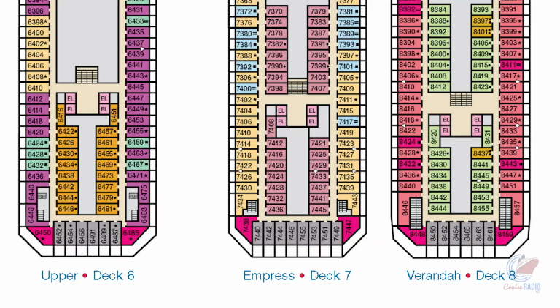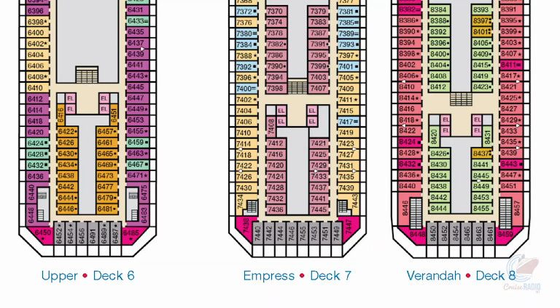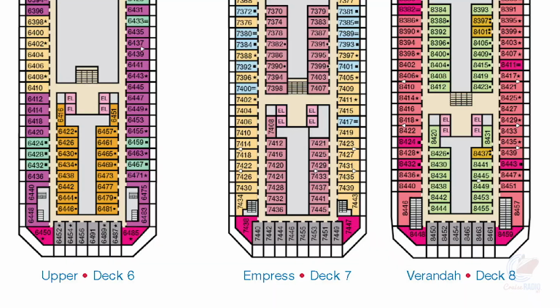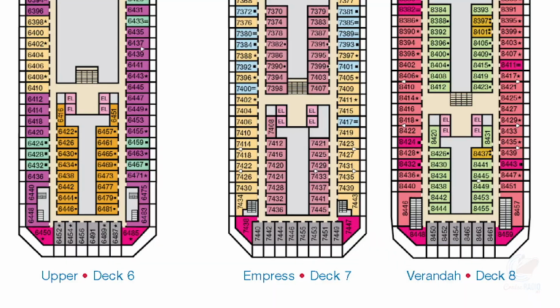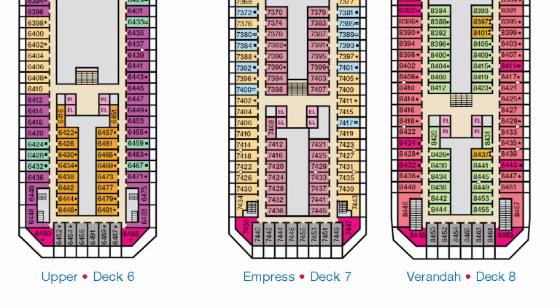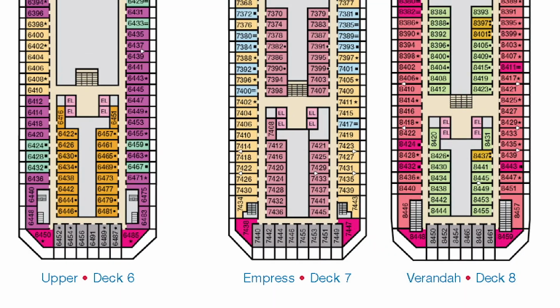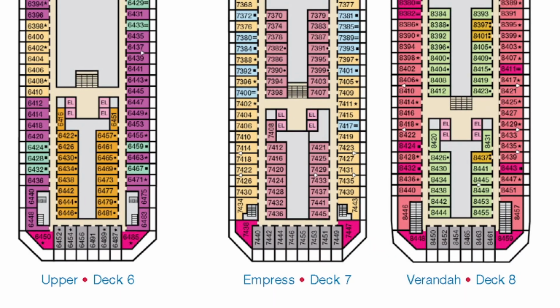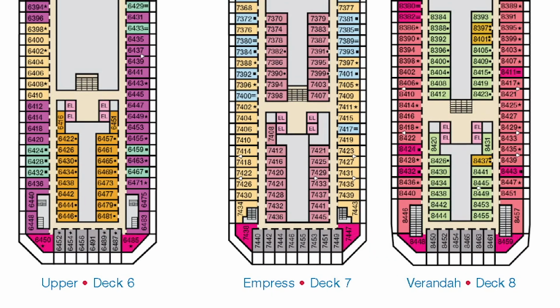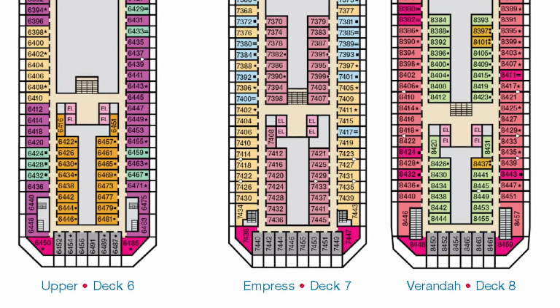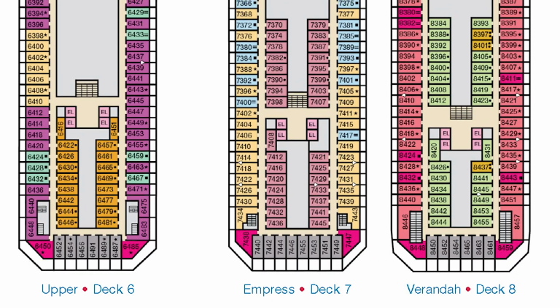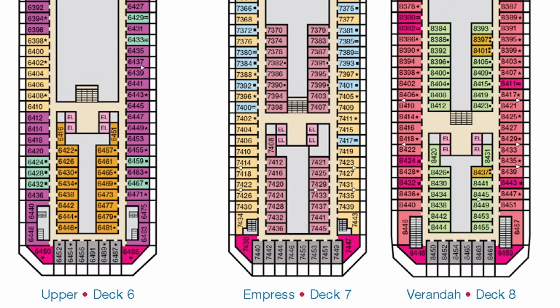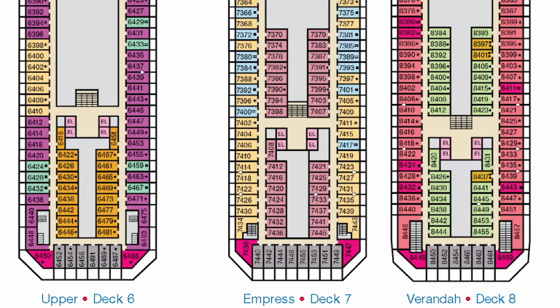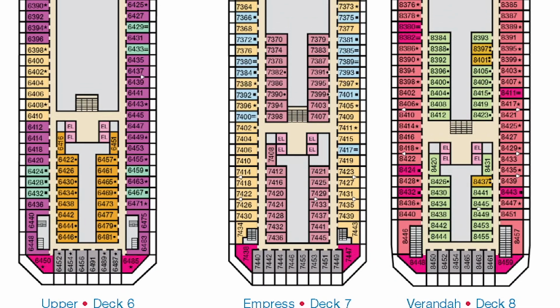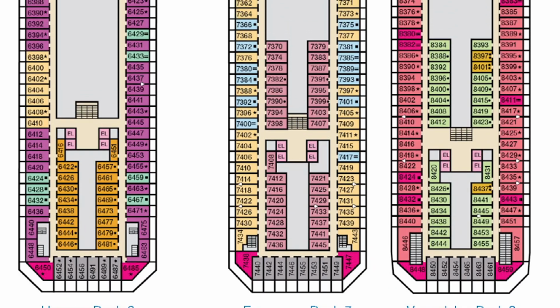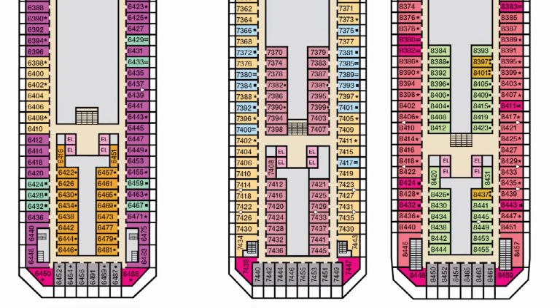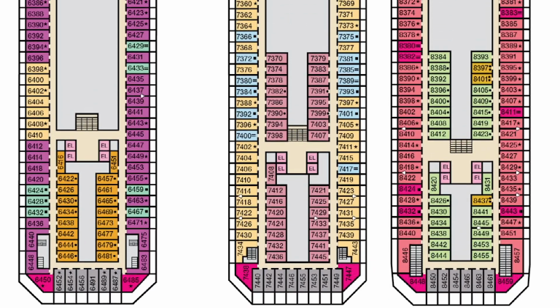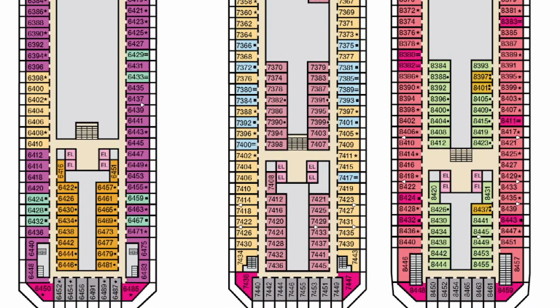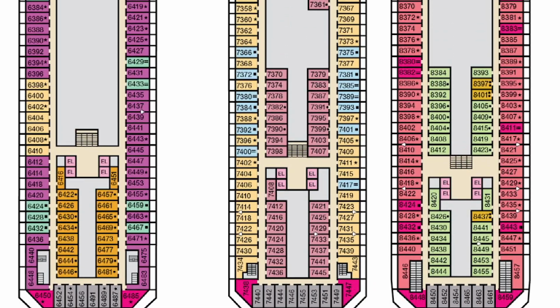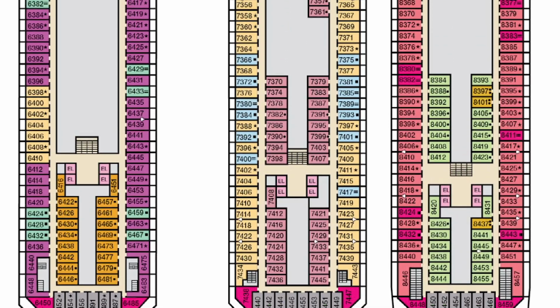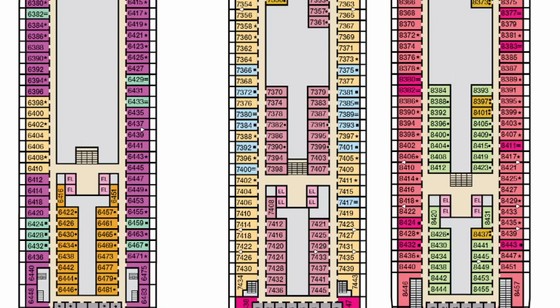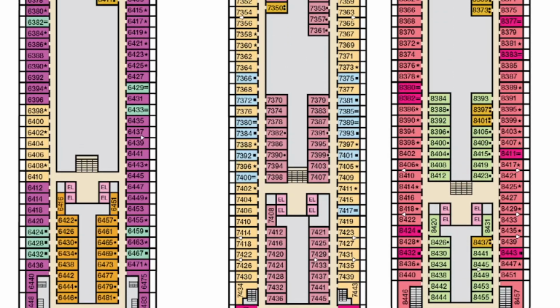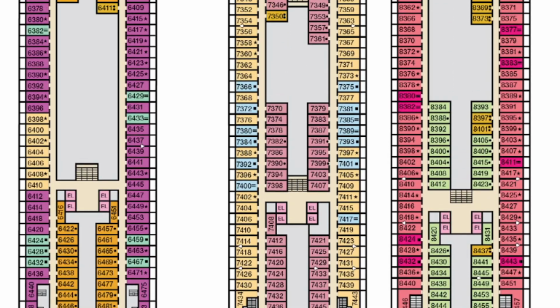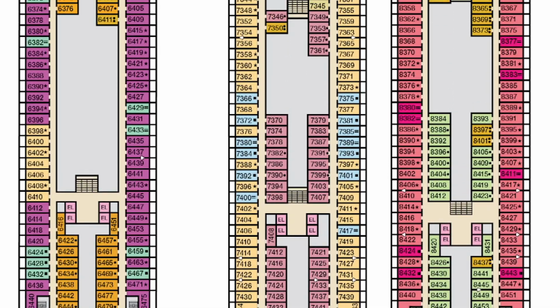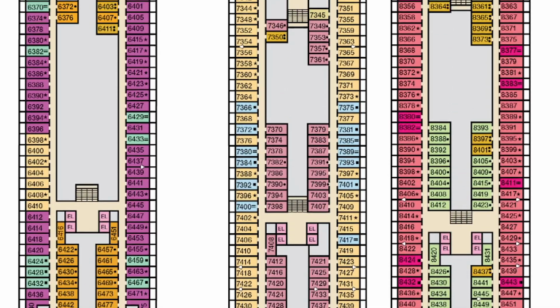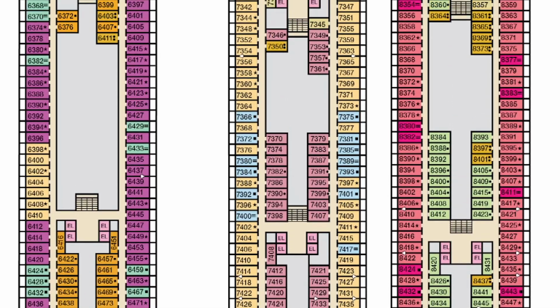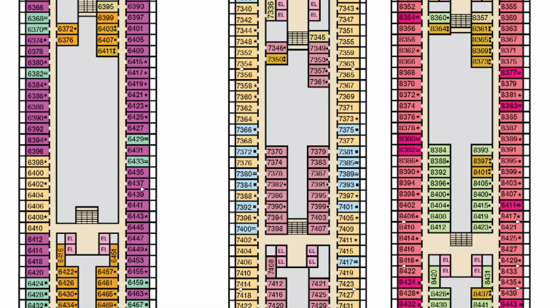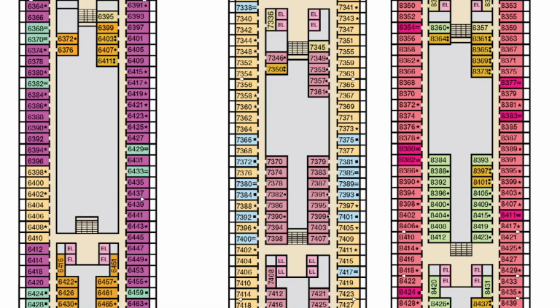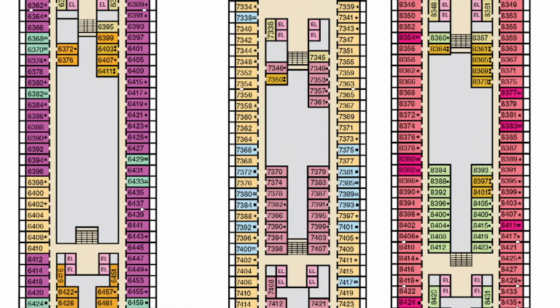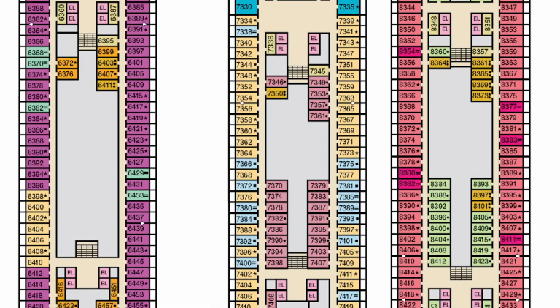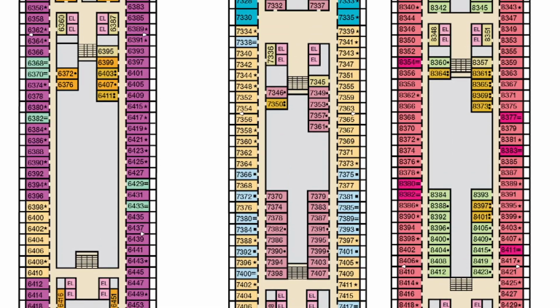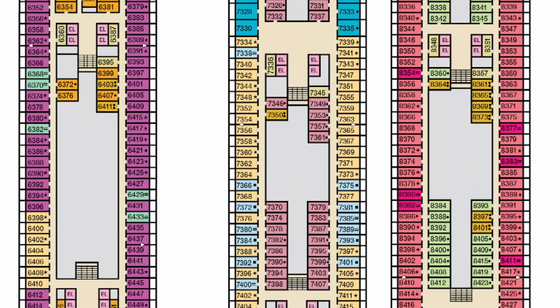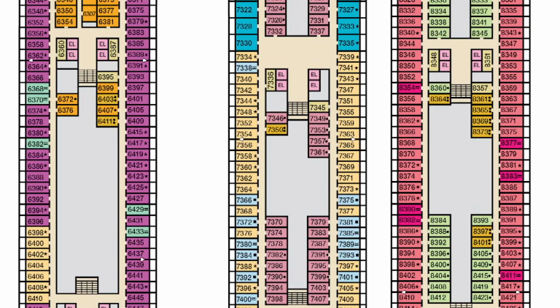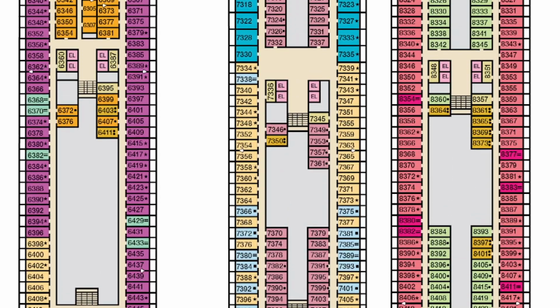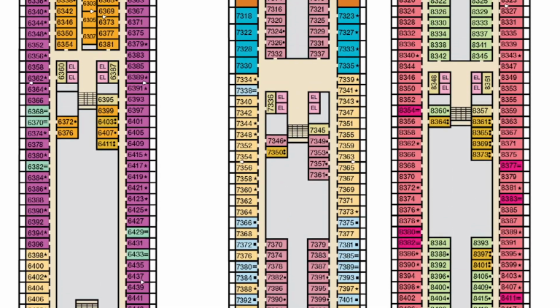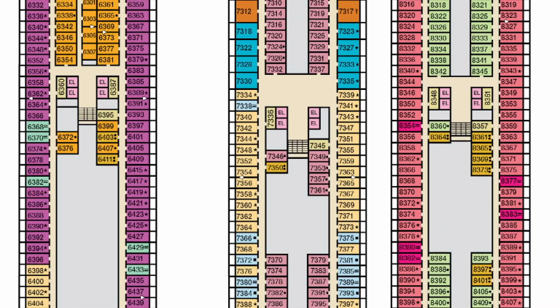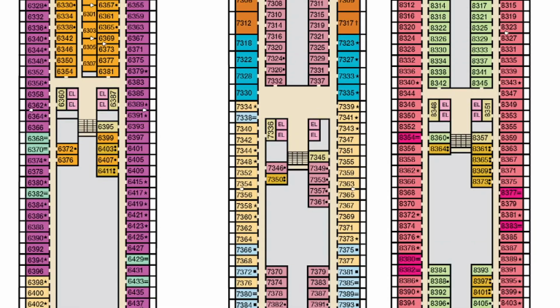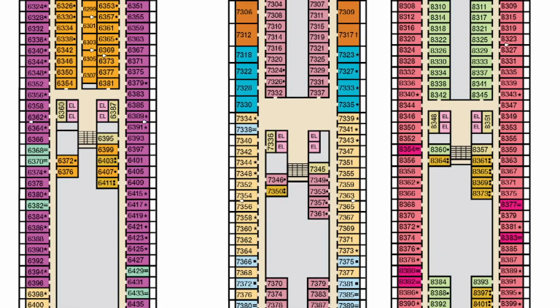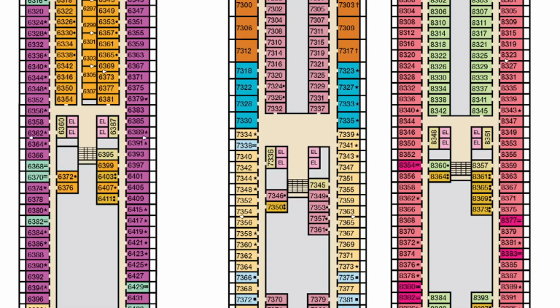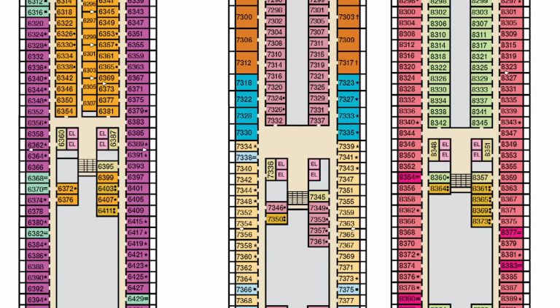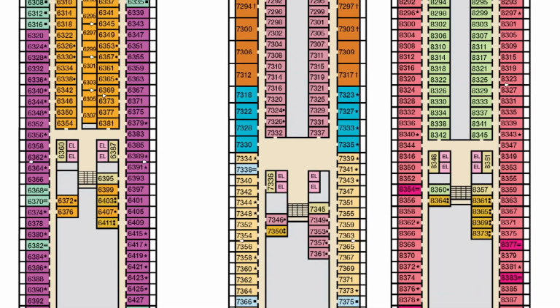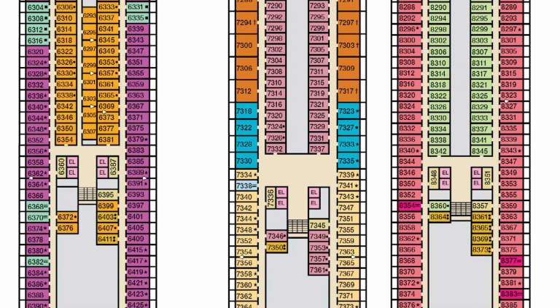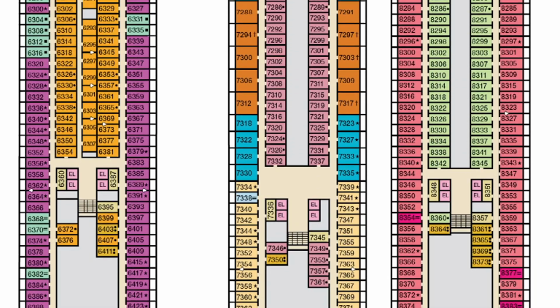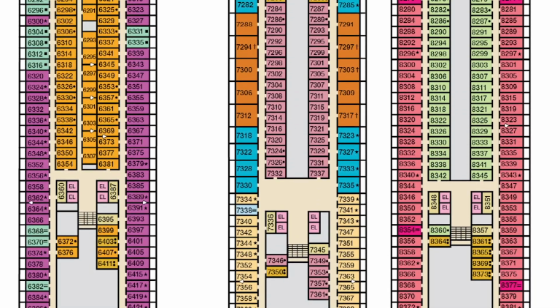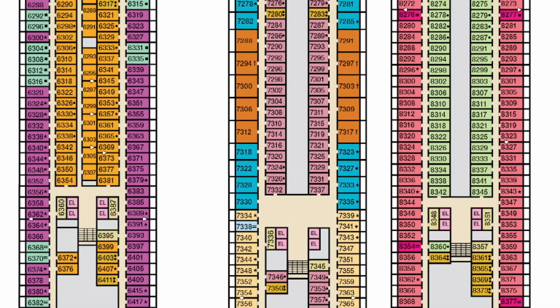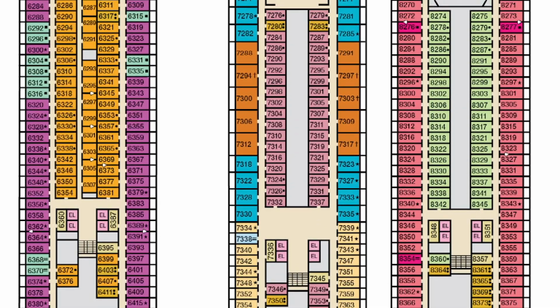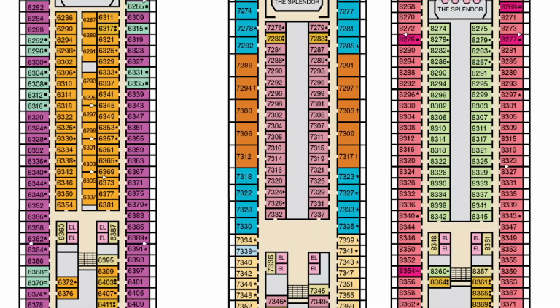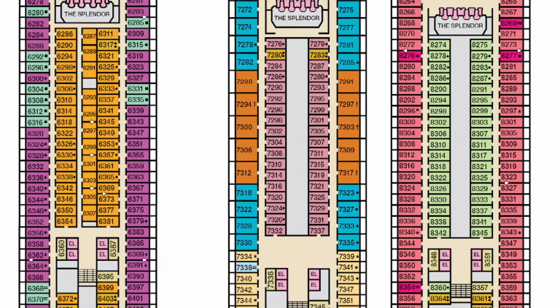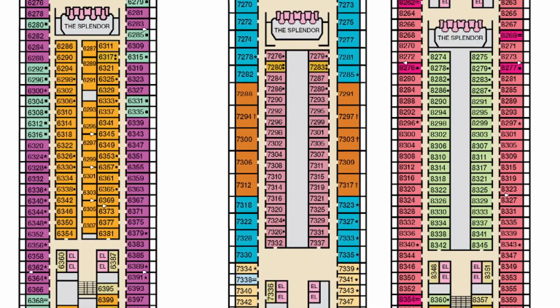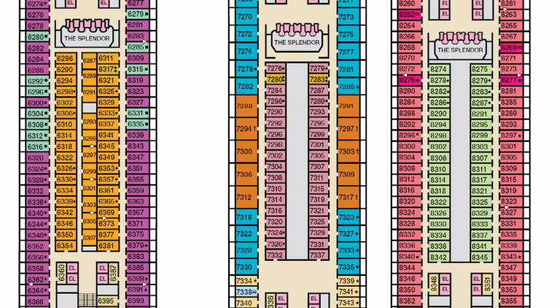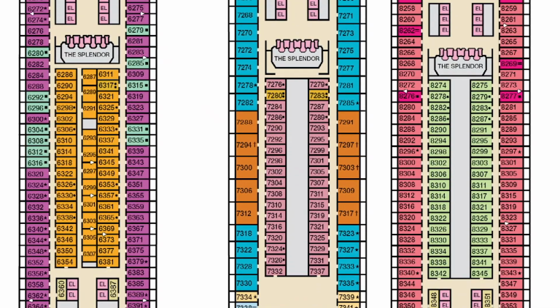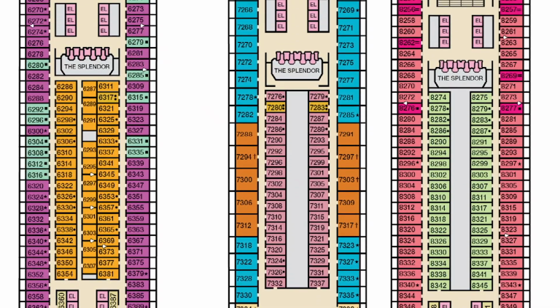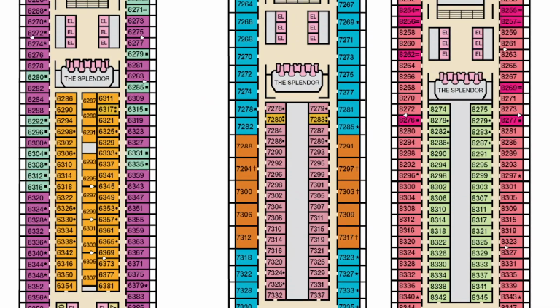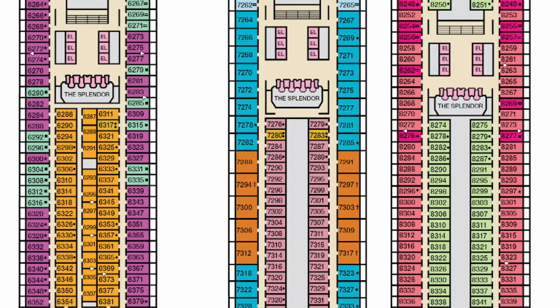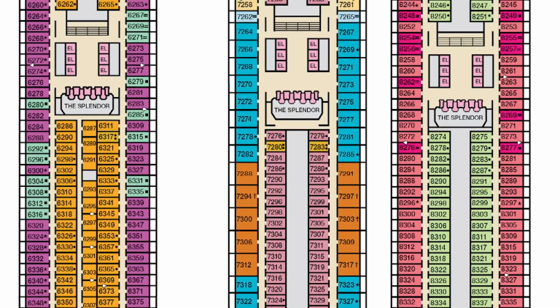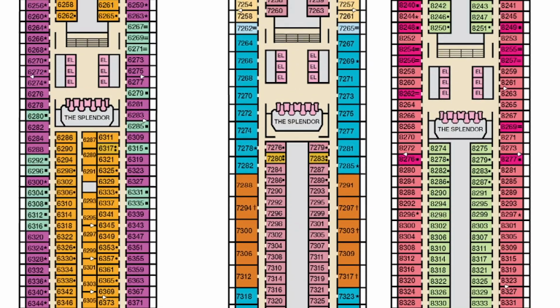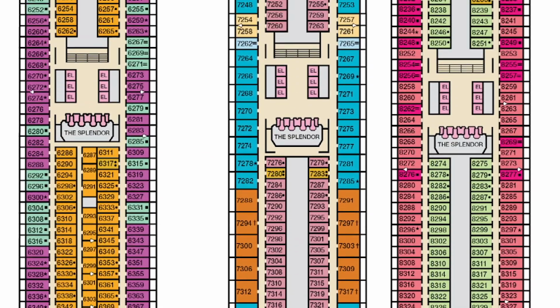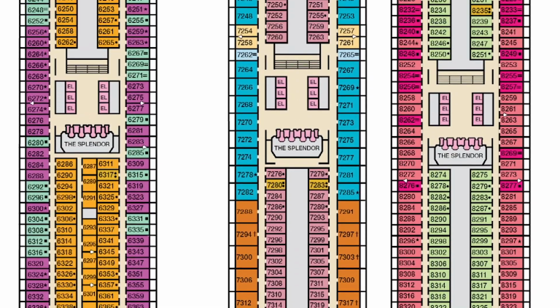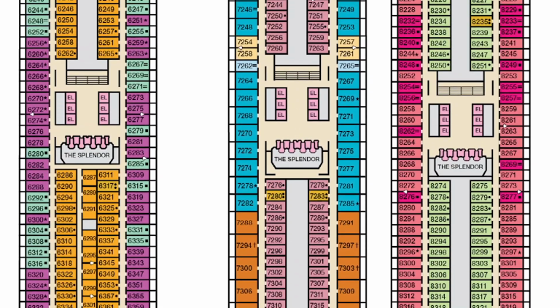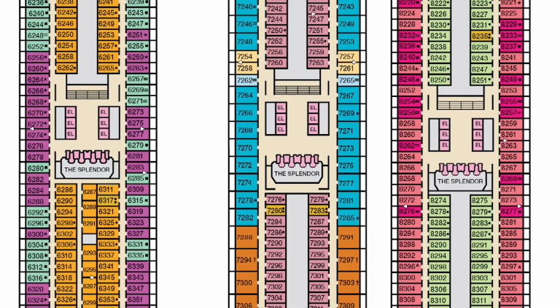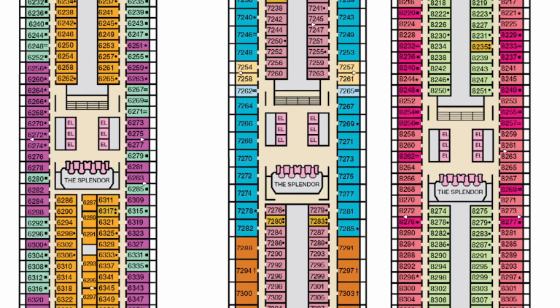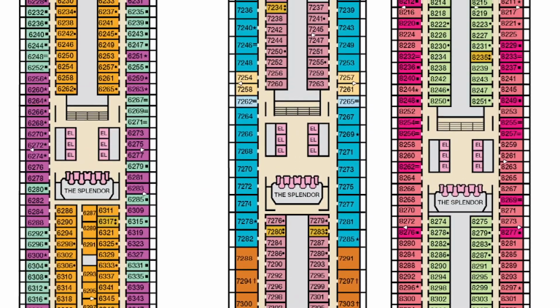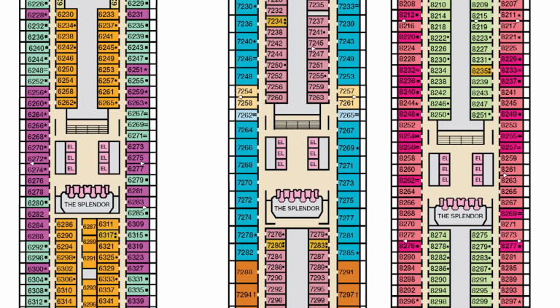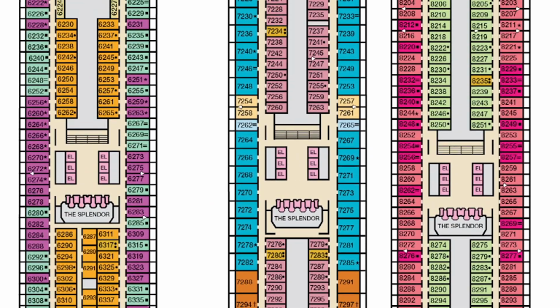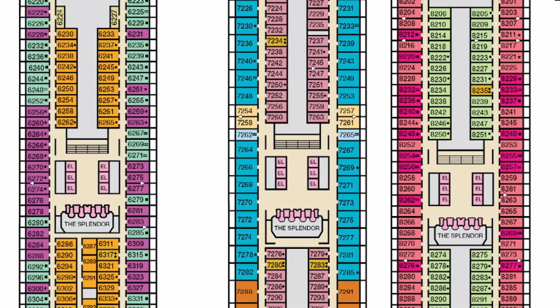Decks six, seven, and eight are all staterooms — balcony staterooms, interiors, and ocean views on these decks.